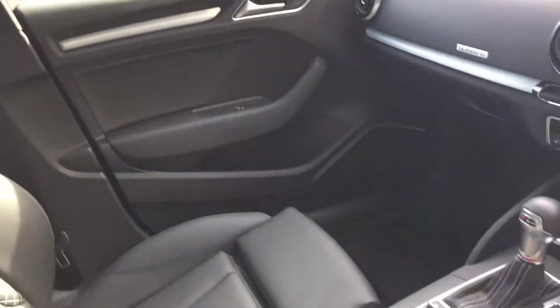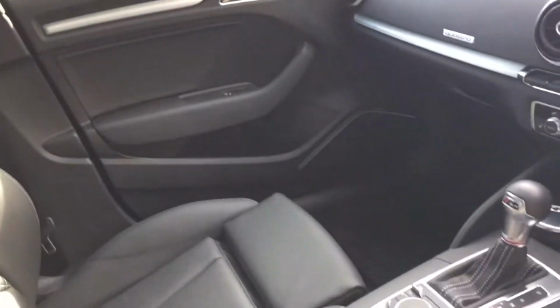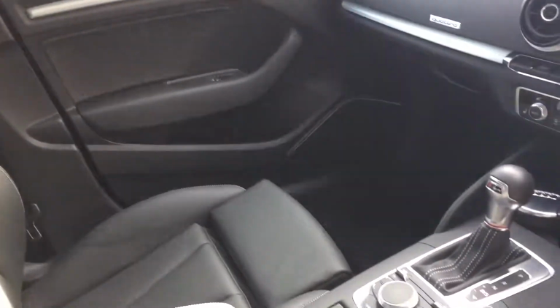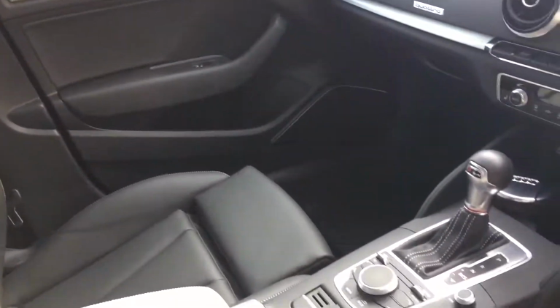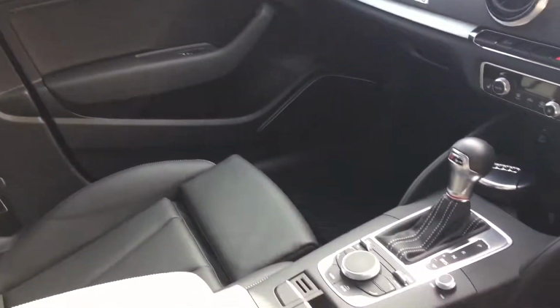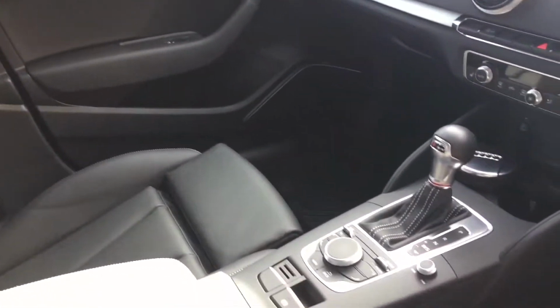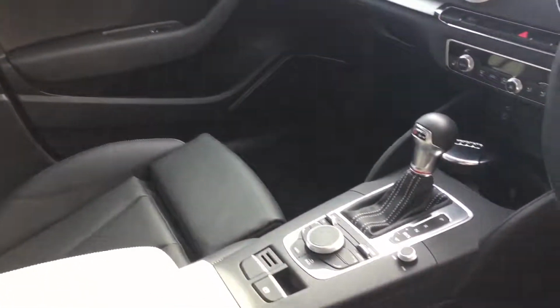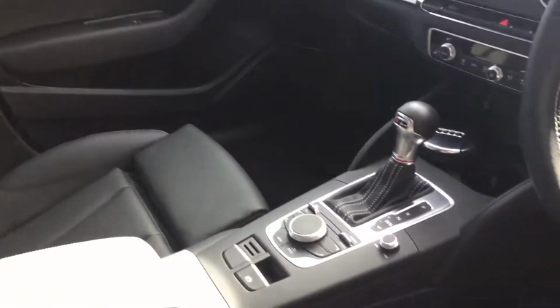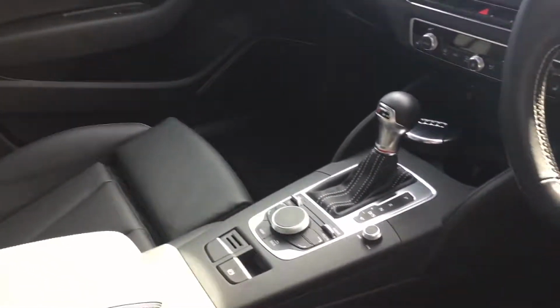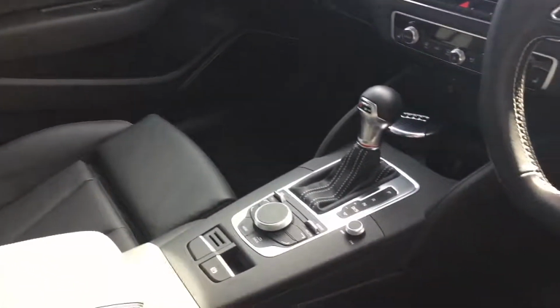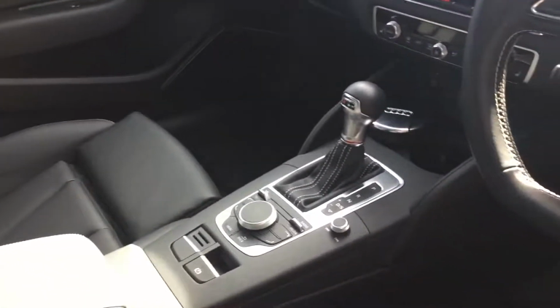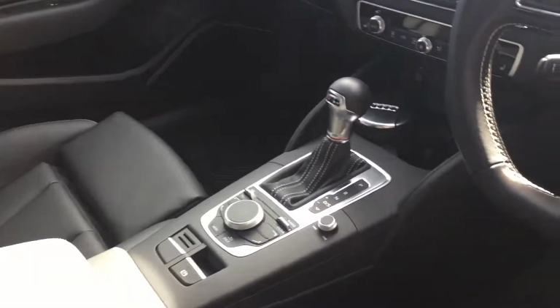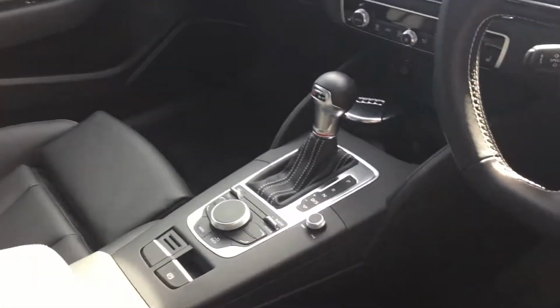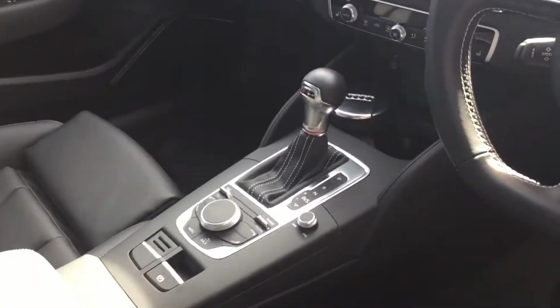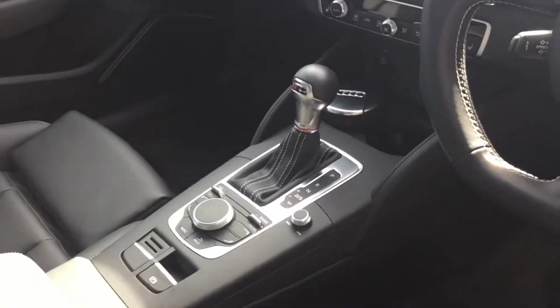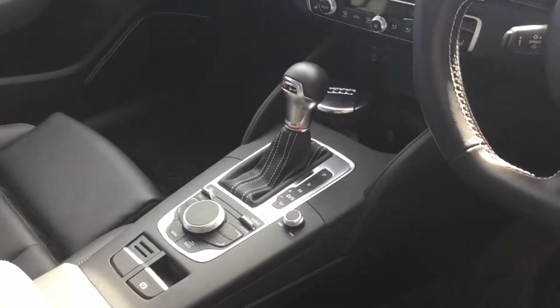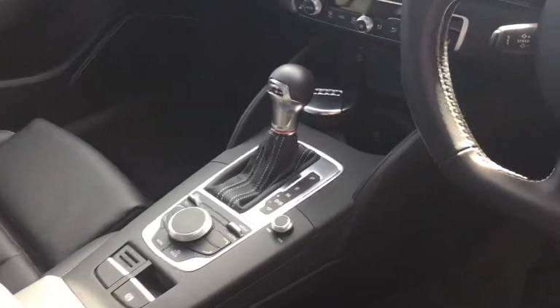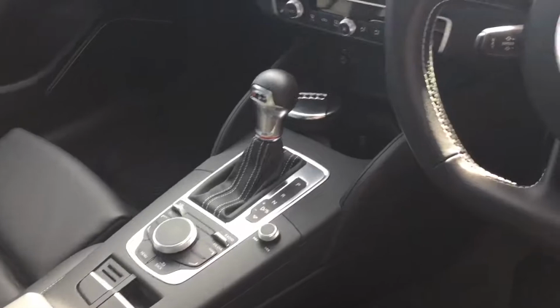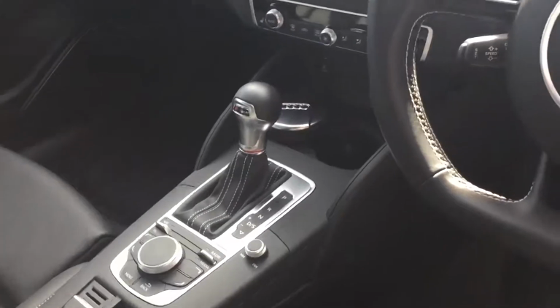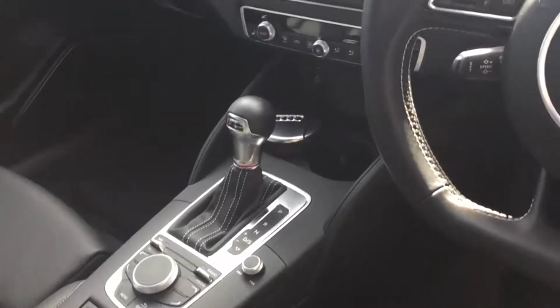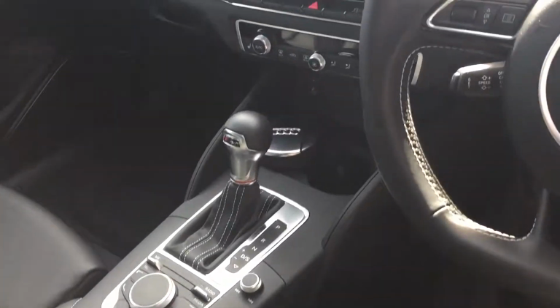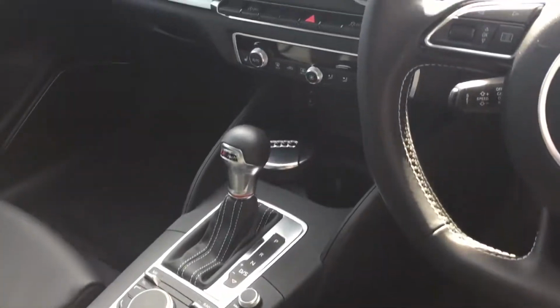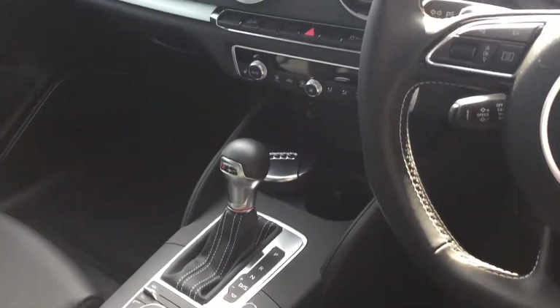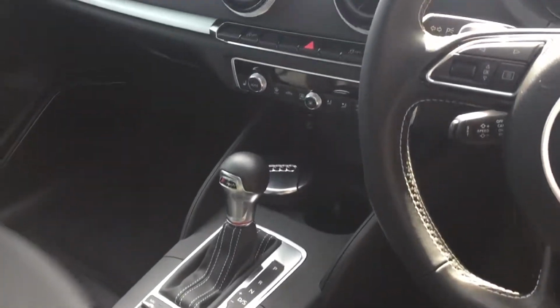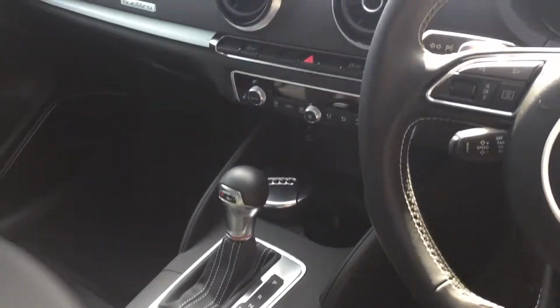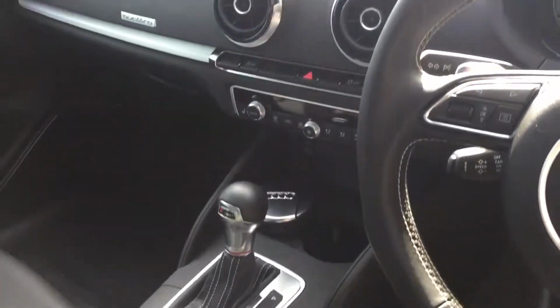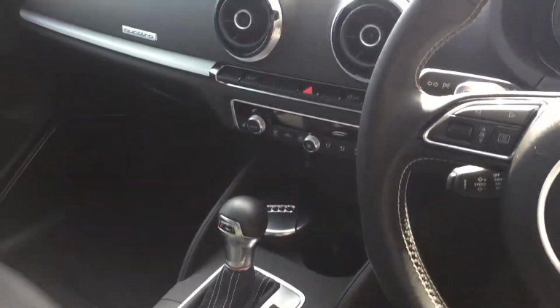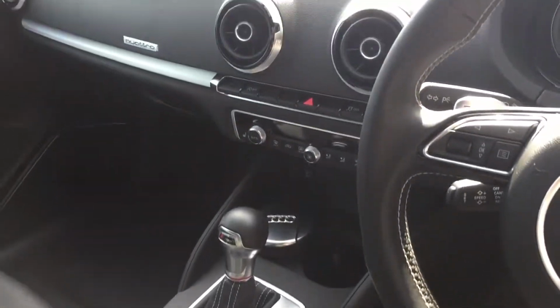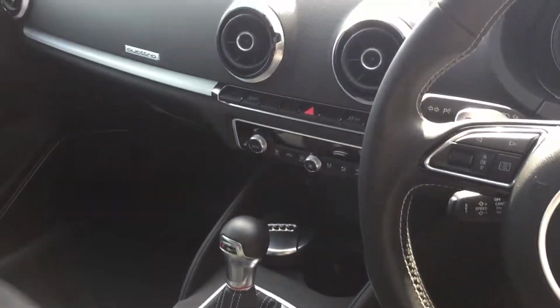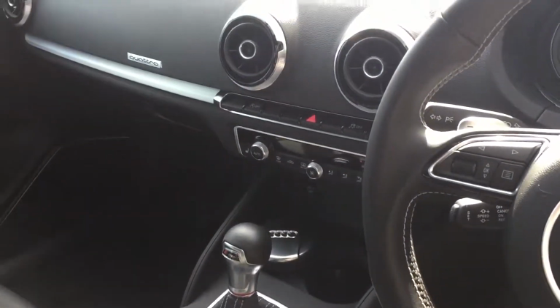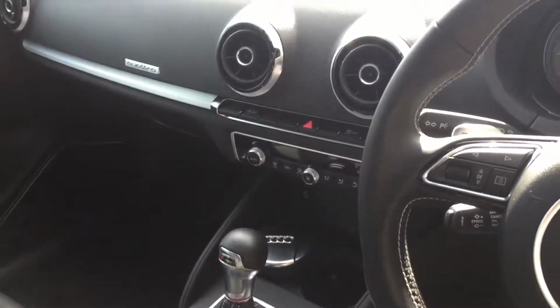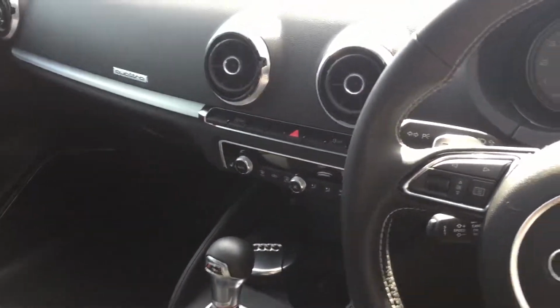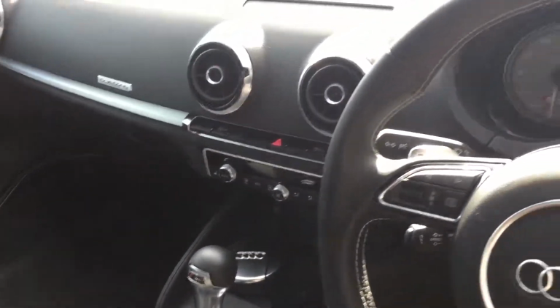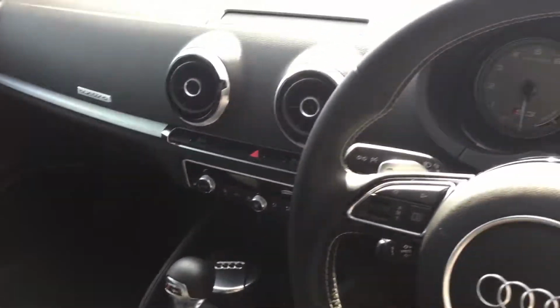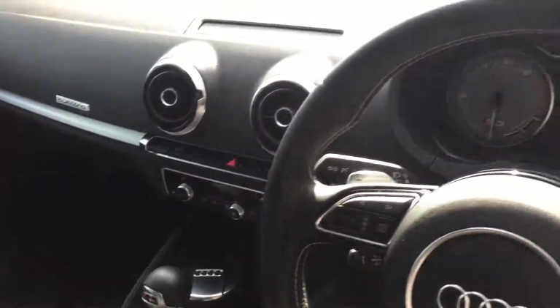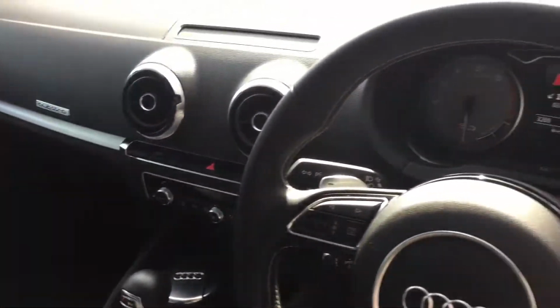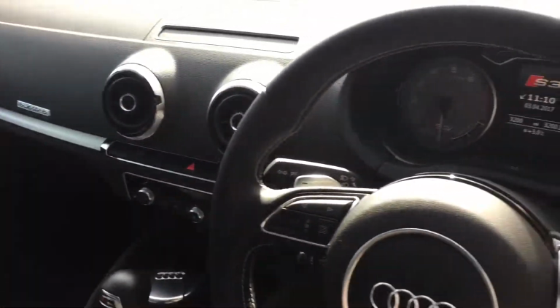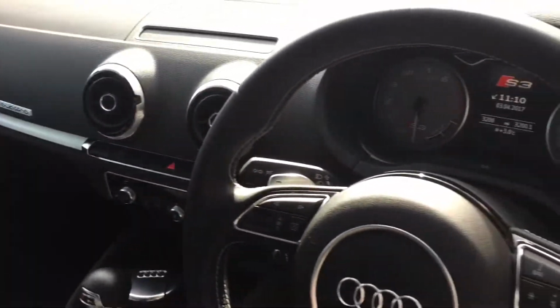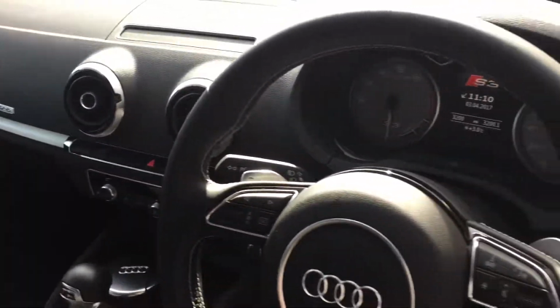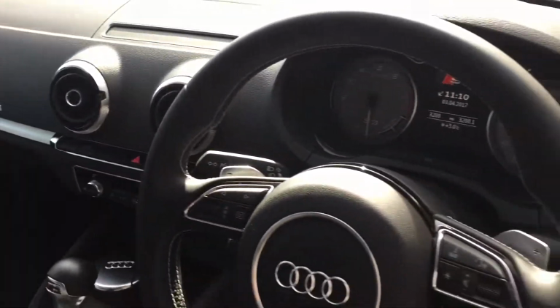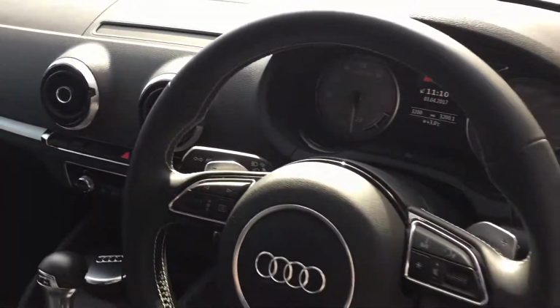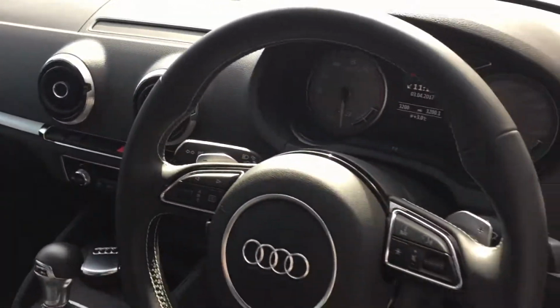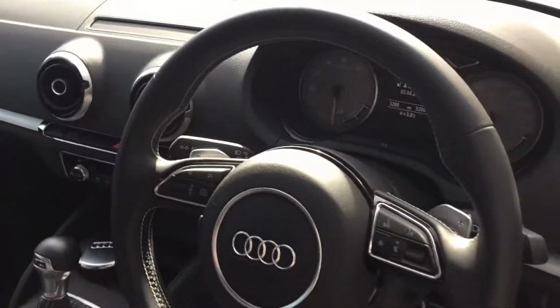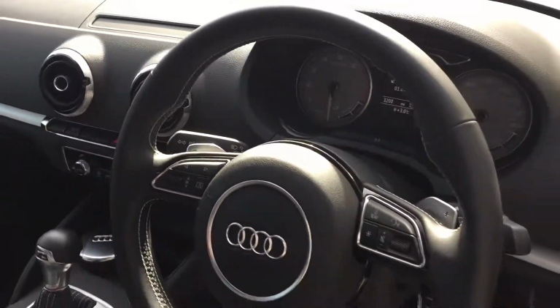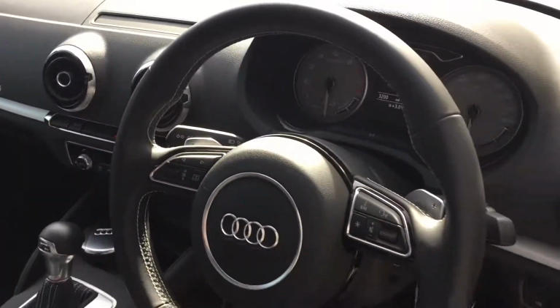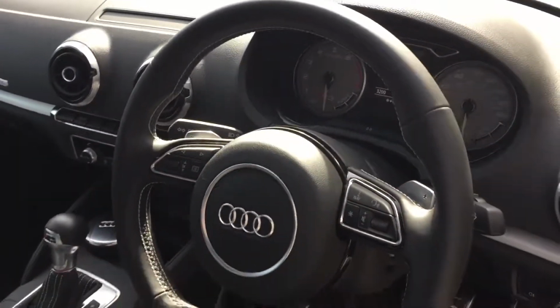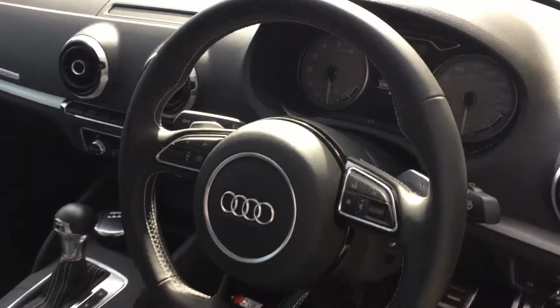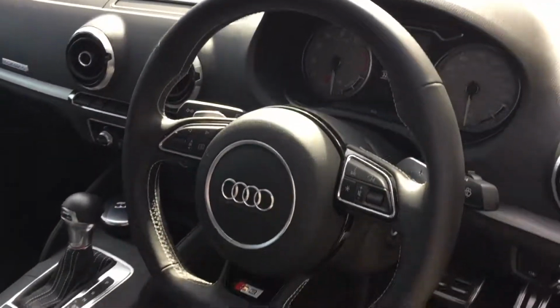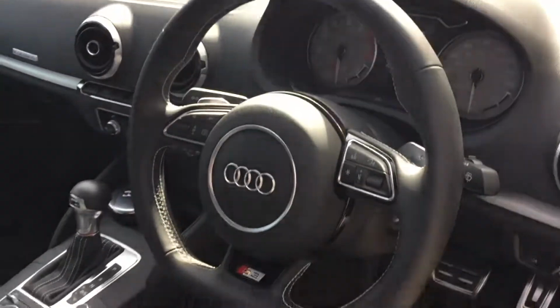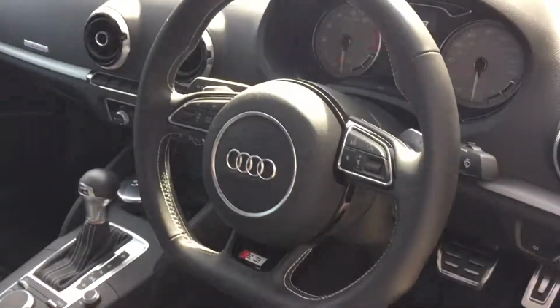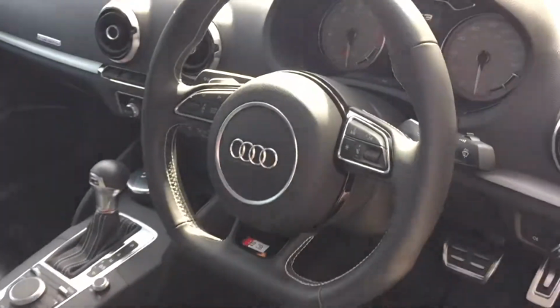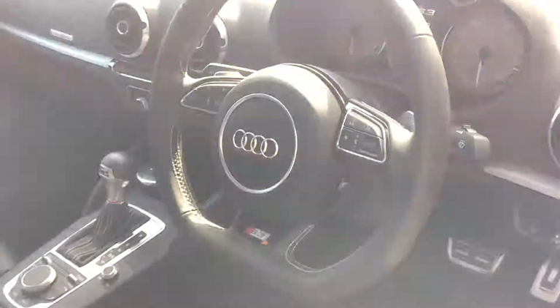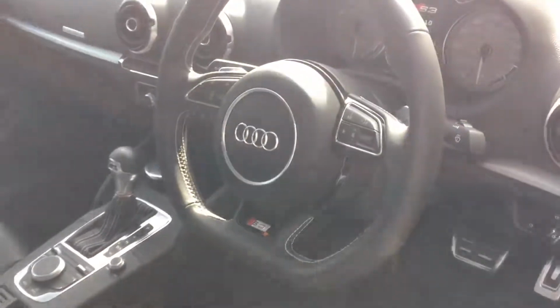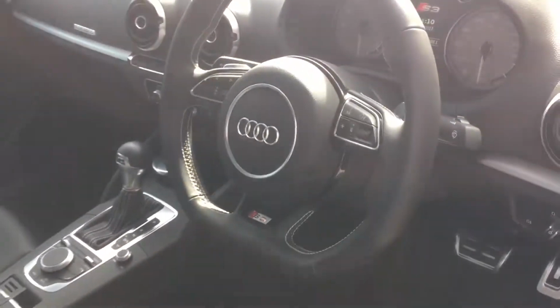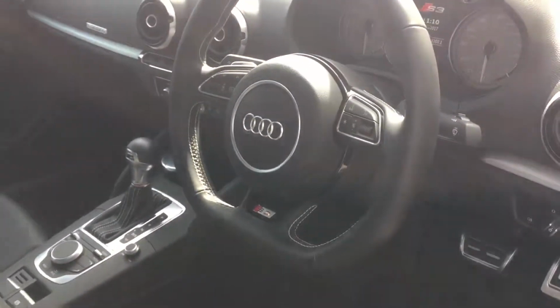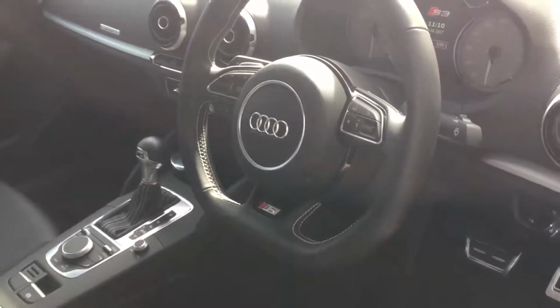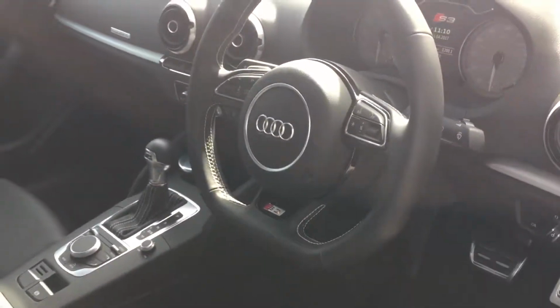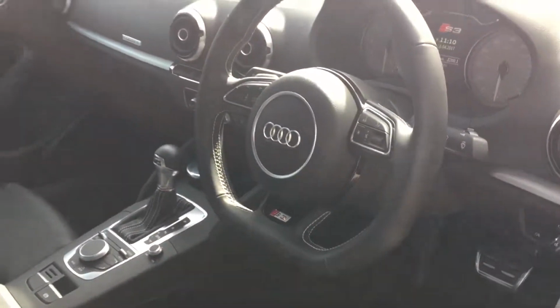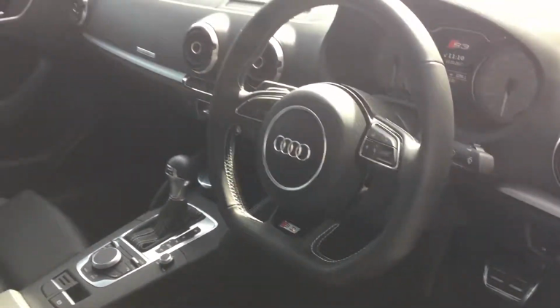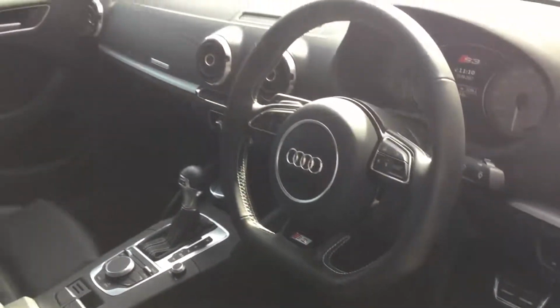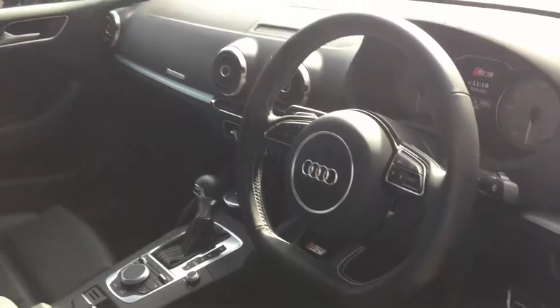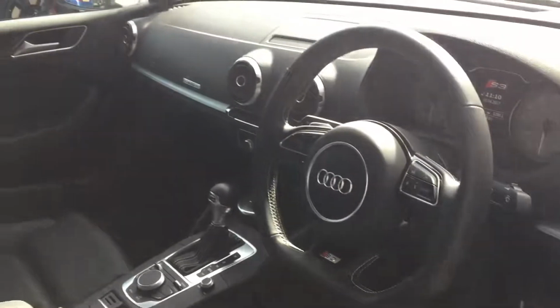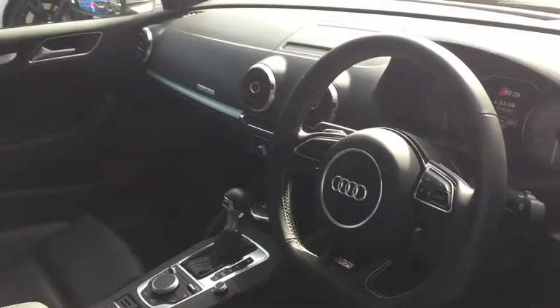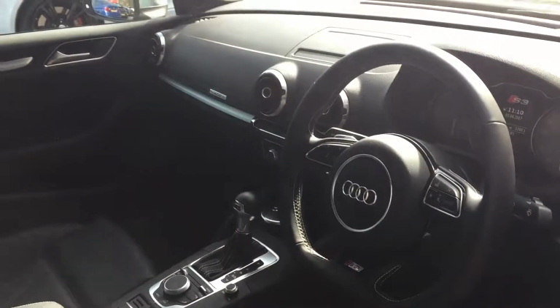As you can see we've got all the automatic gearbox controls, the climate controls, and we've got the leather multi-function steering wheel as well.